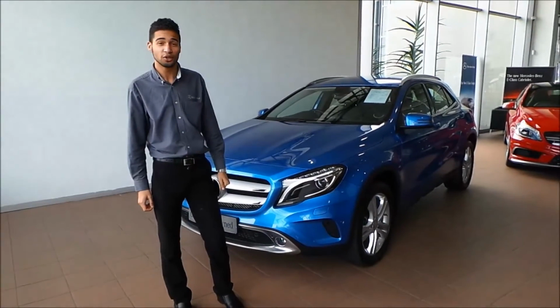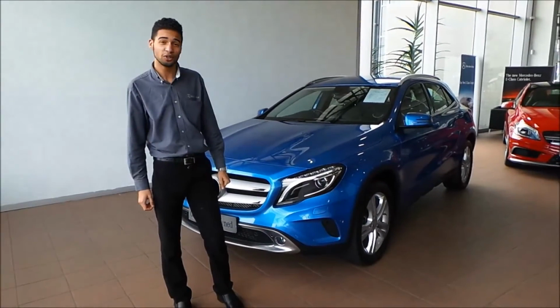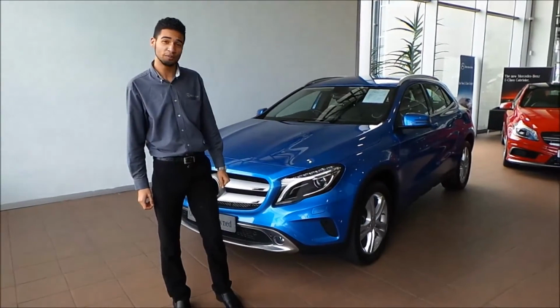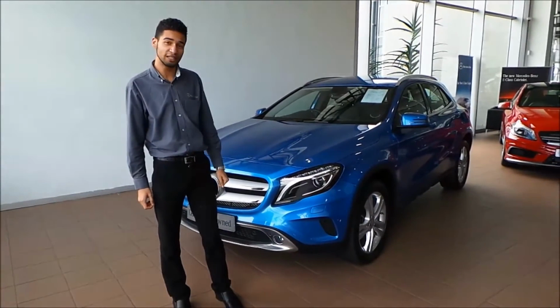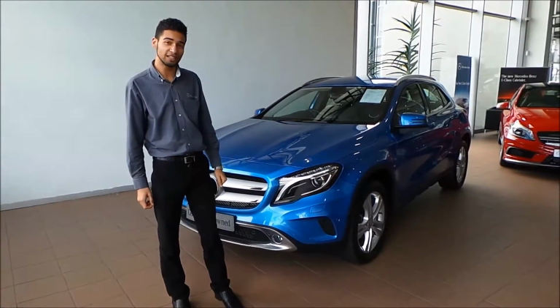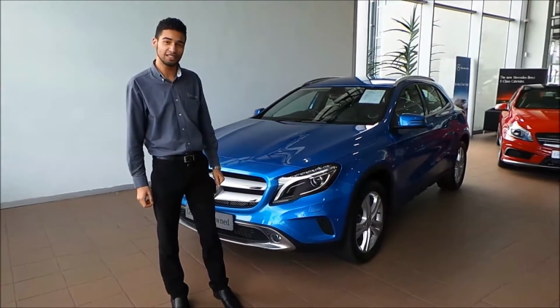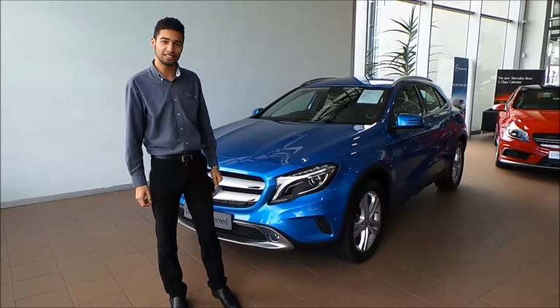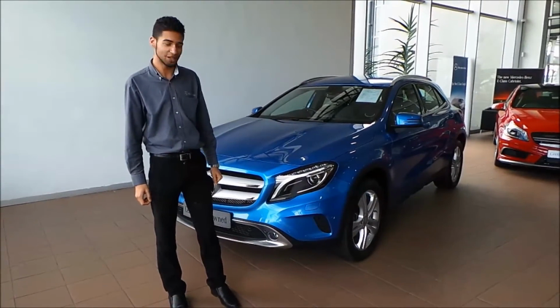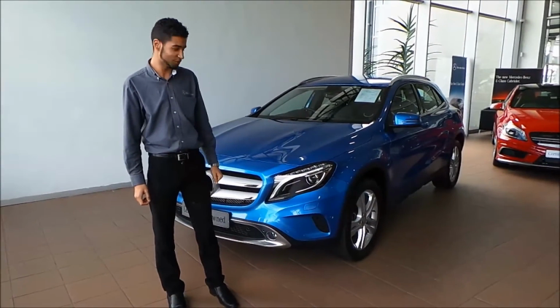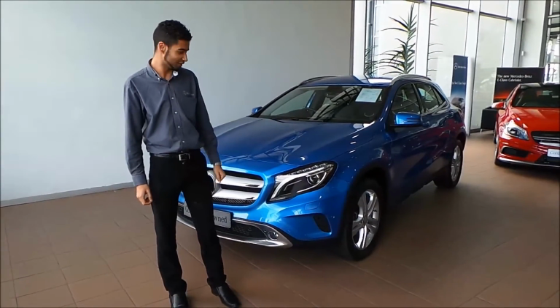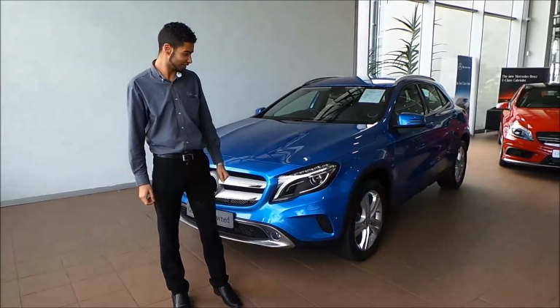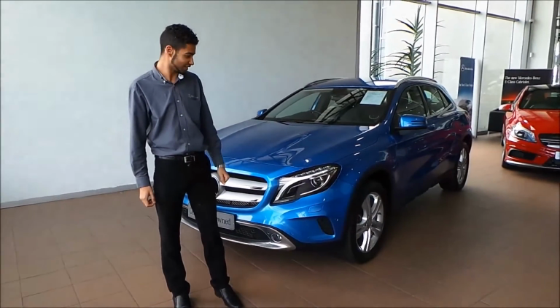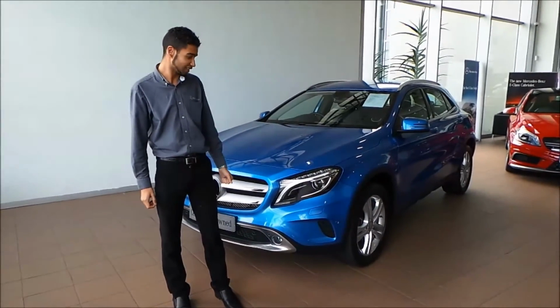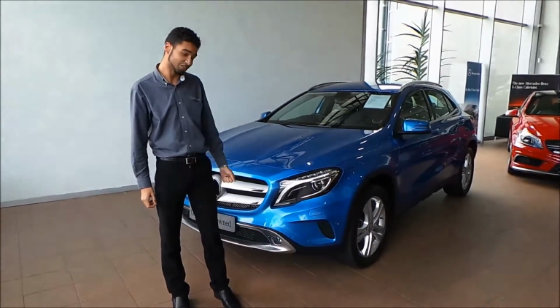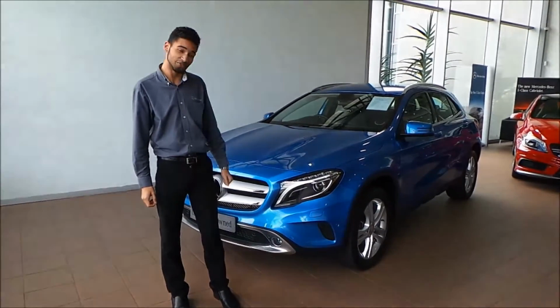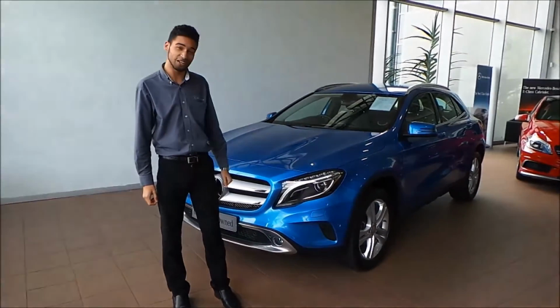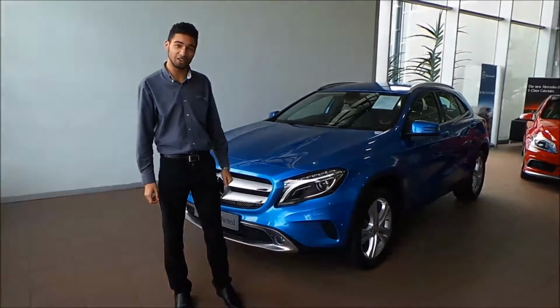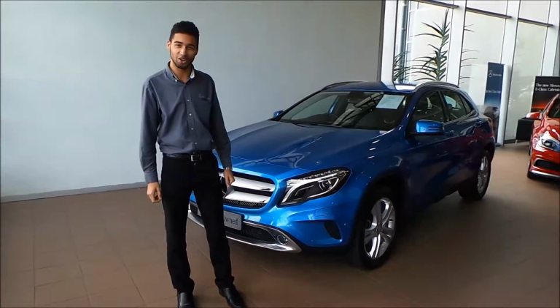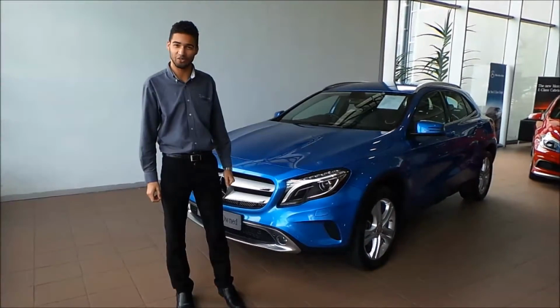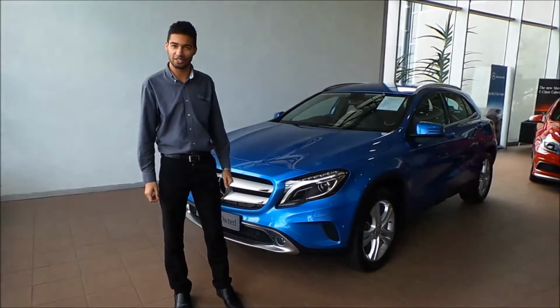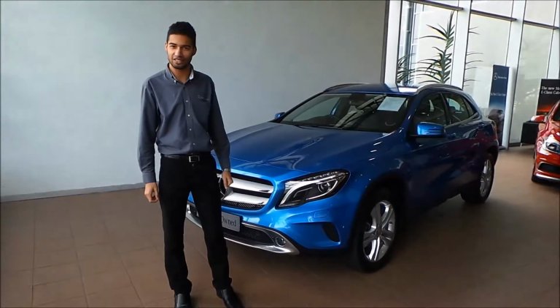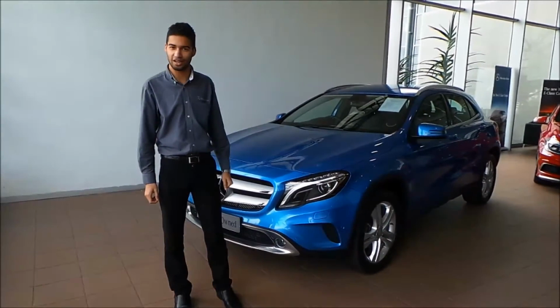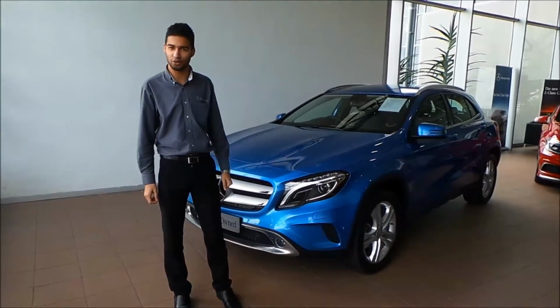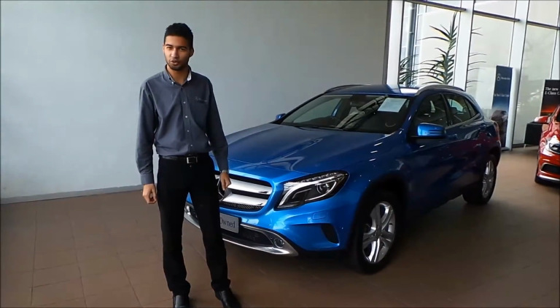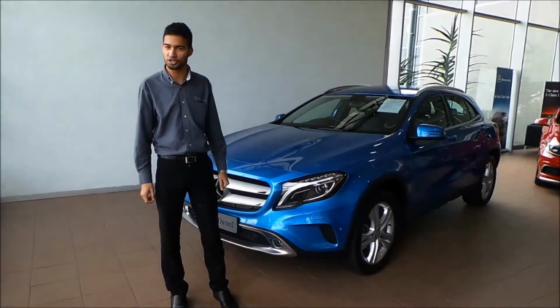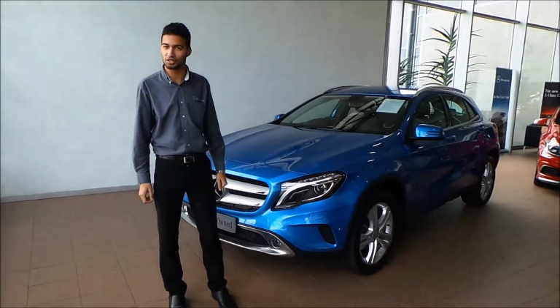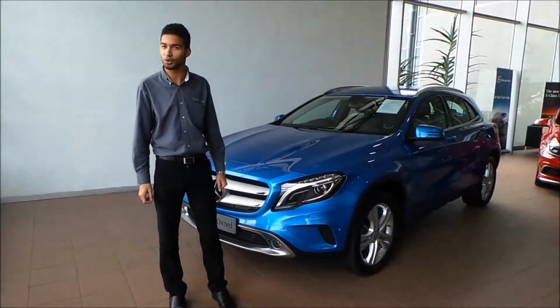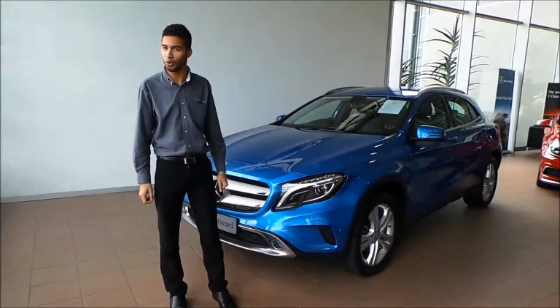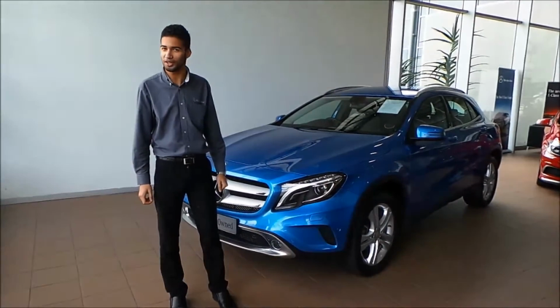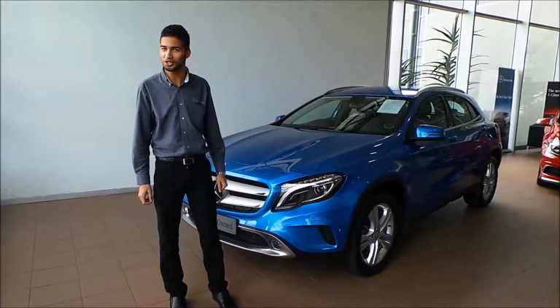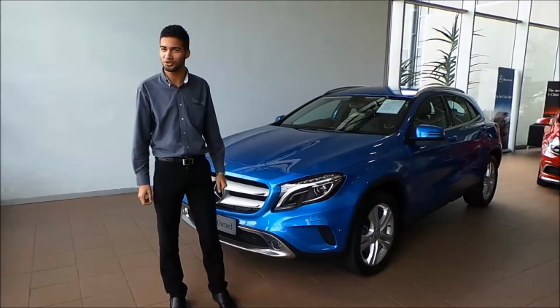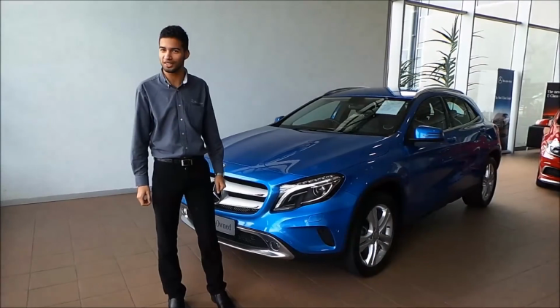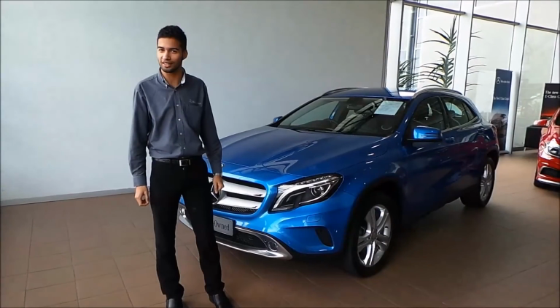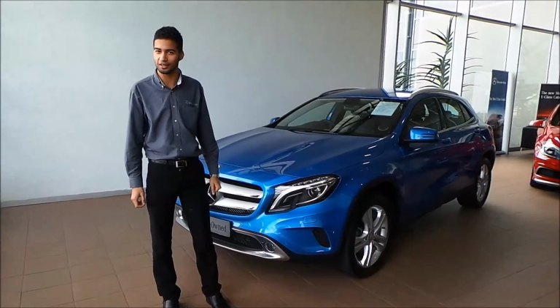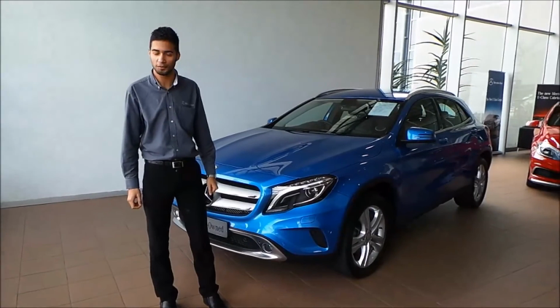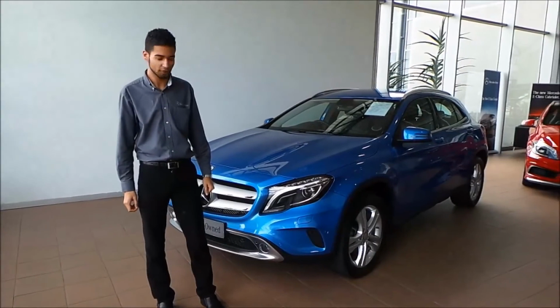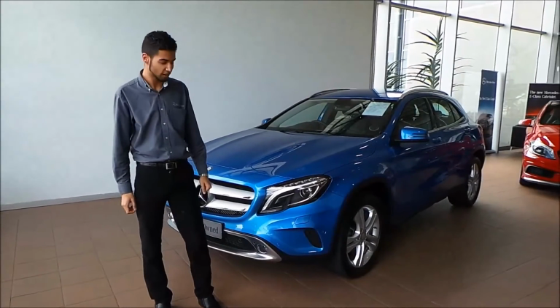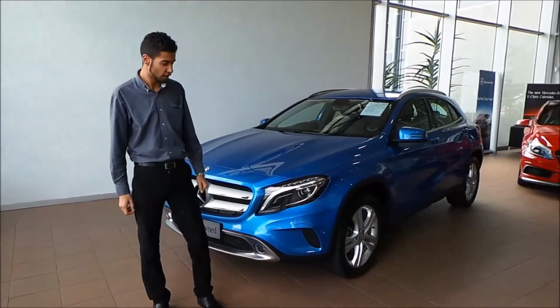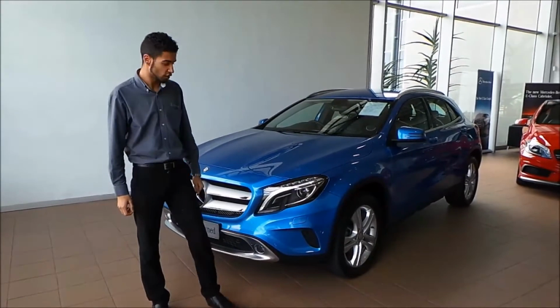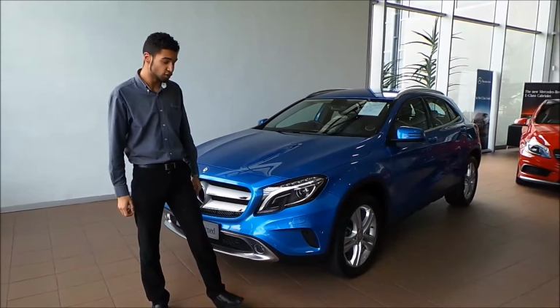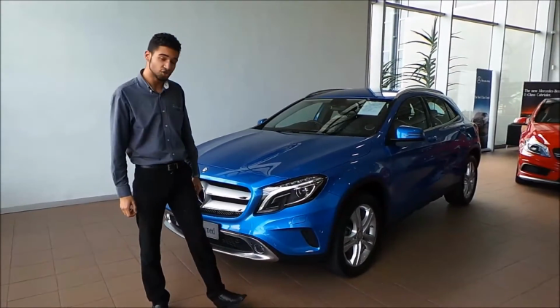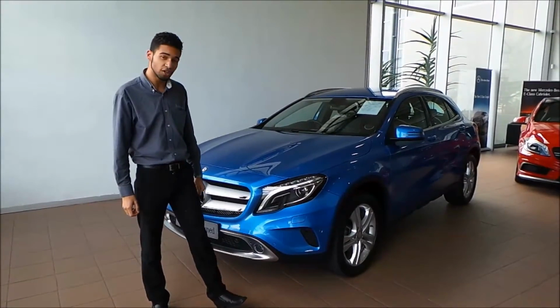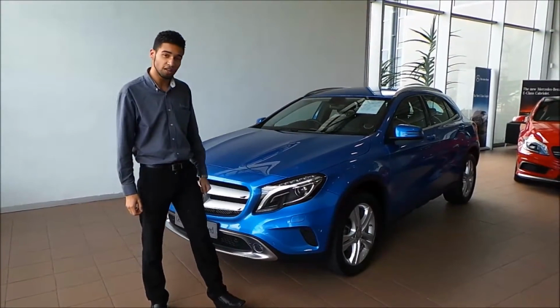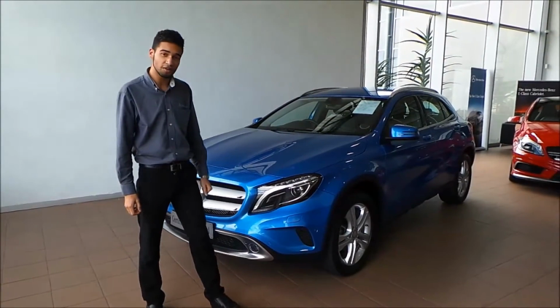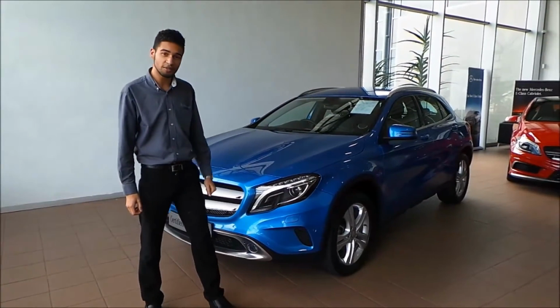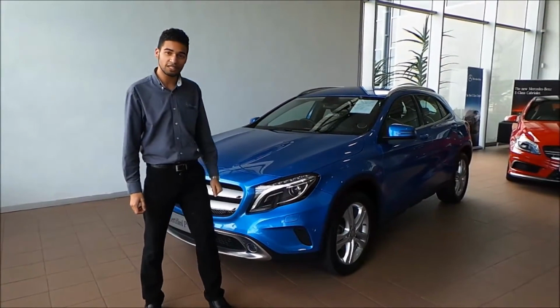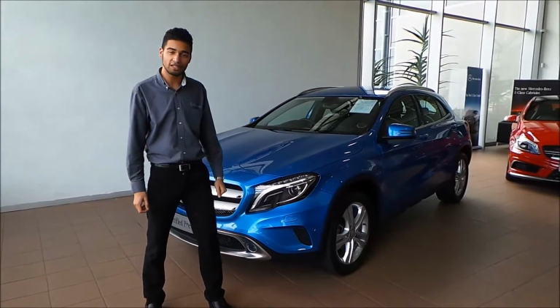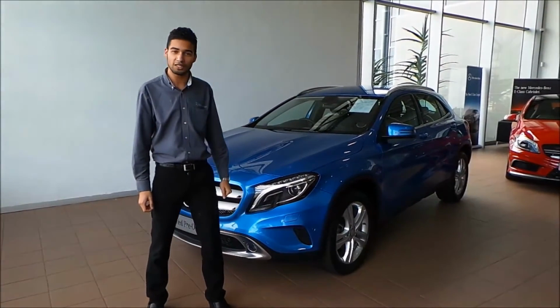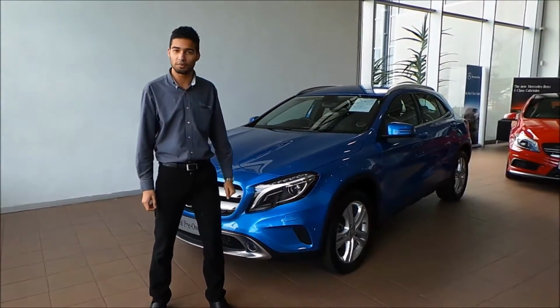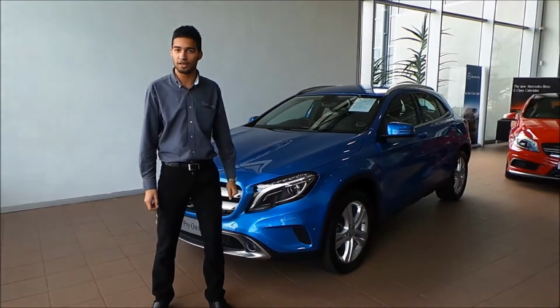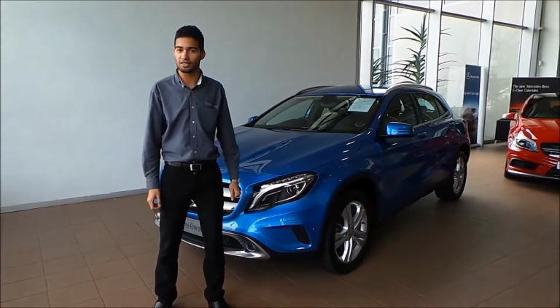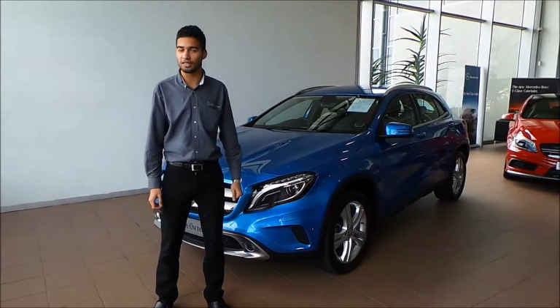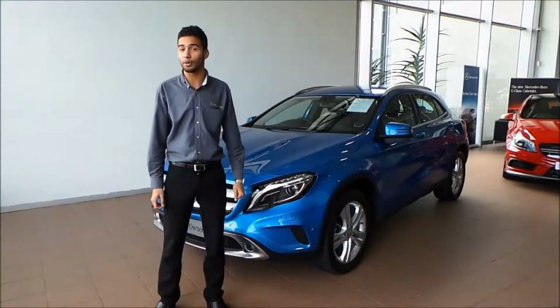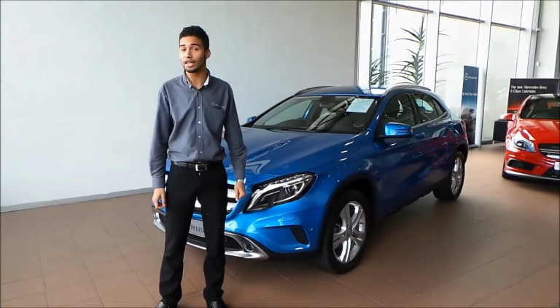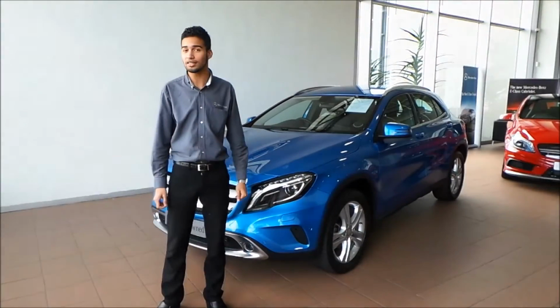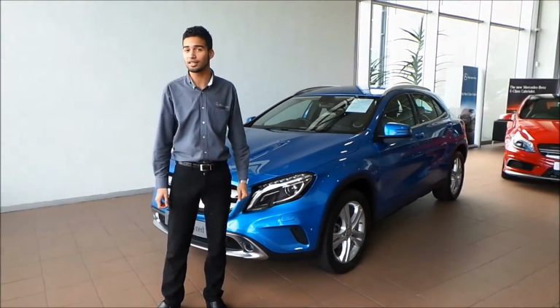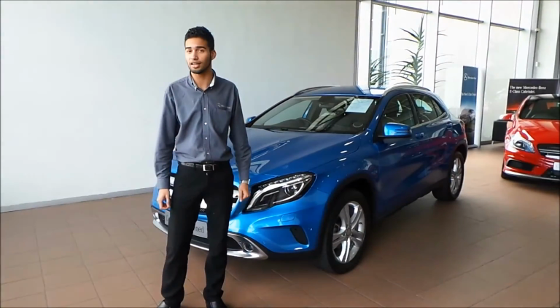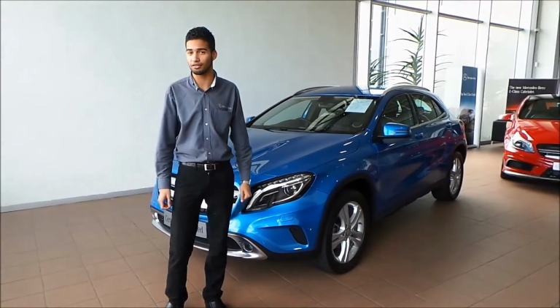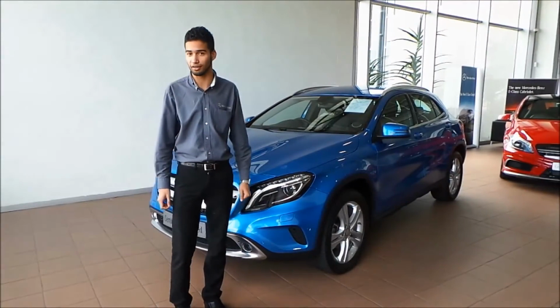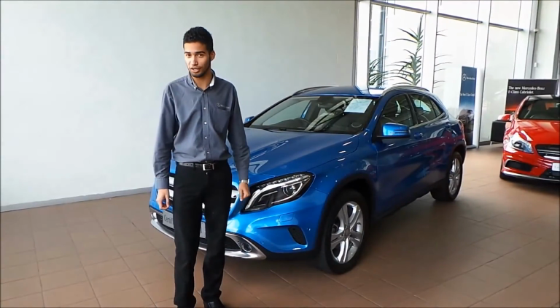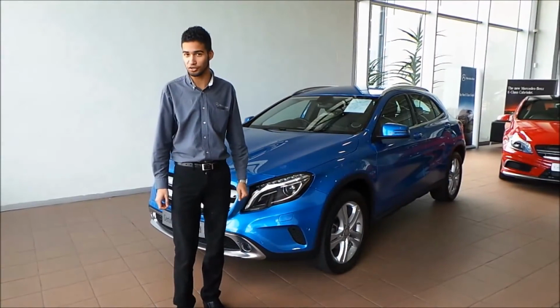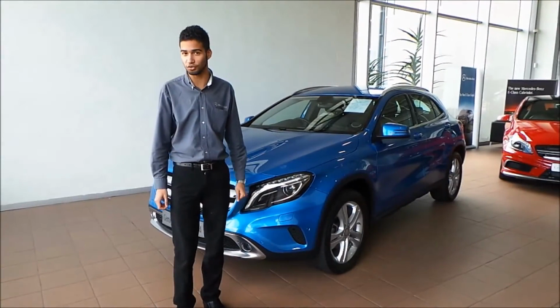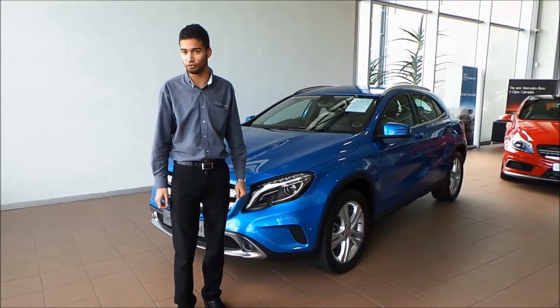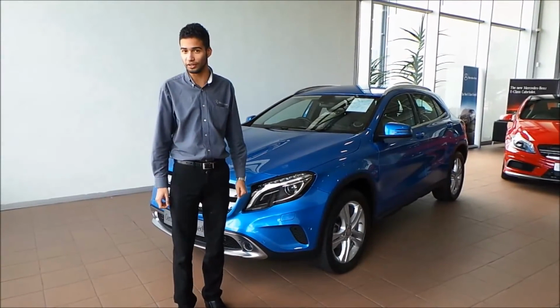You'll immediately notice the vehicle's color, which is quite unique. The GLA Mercedes-Benz is our entry-level SUV.